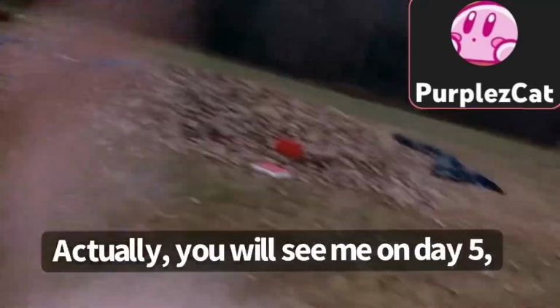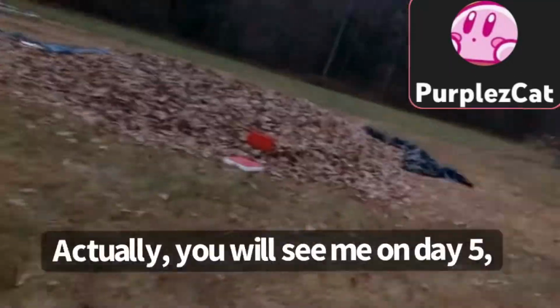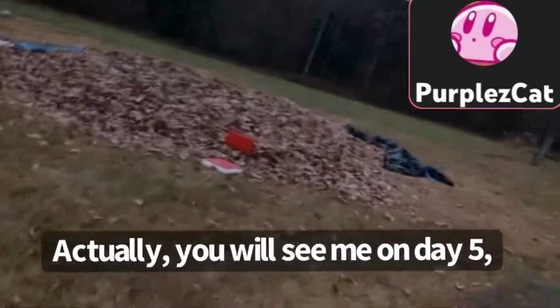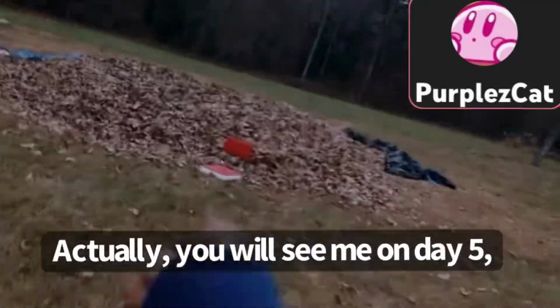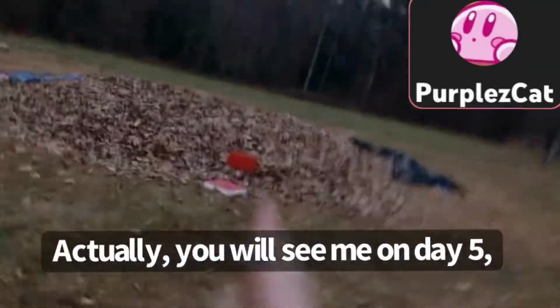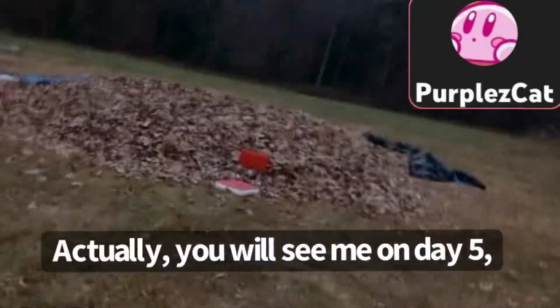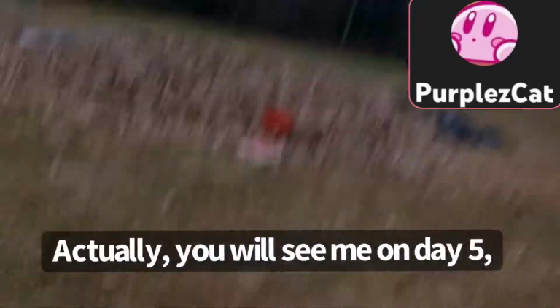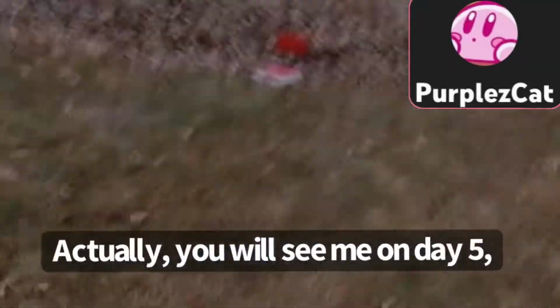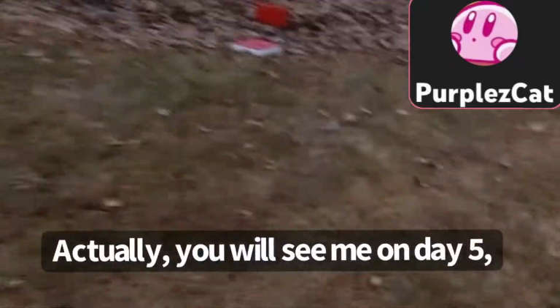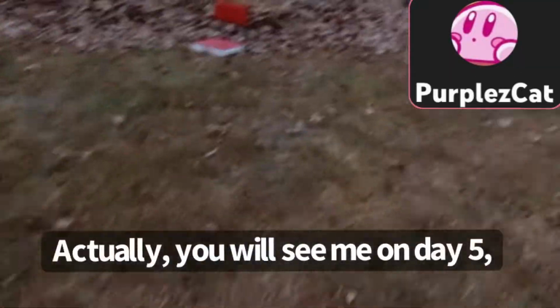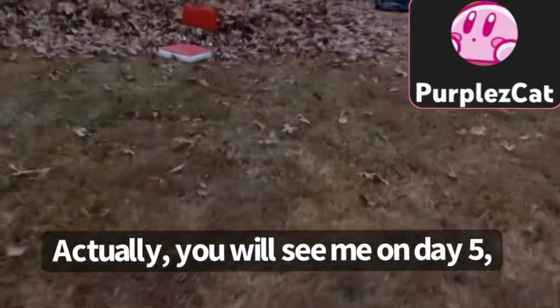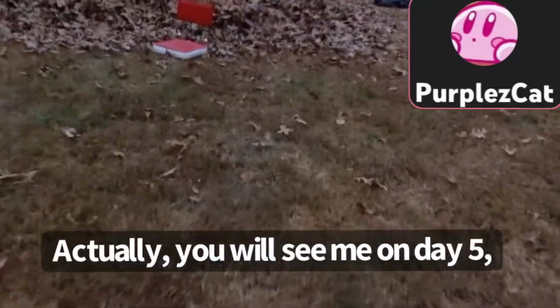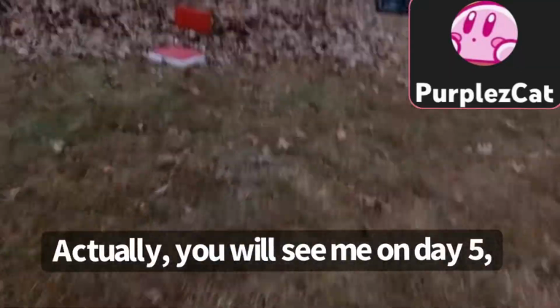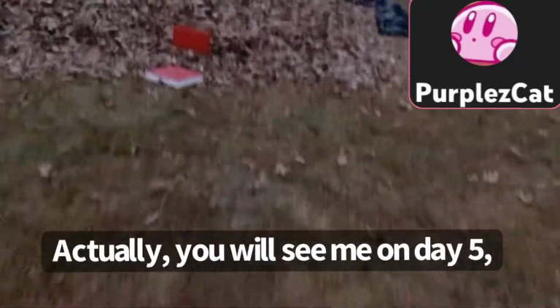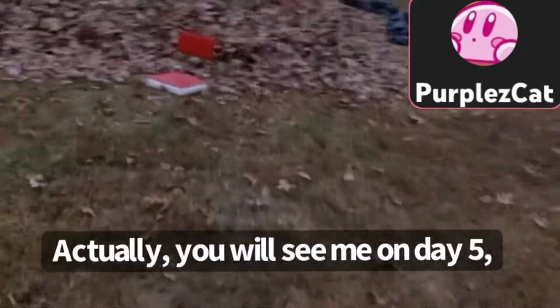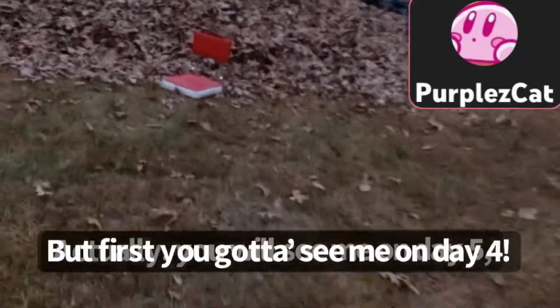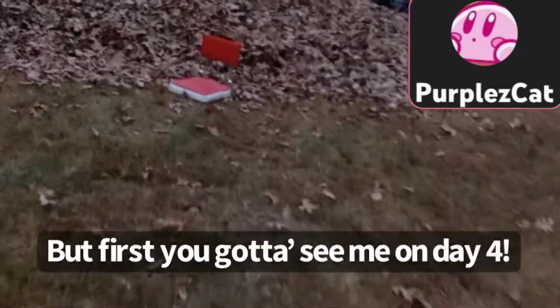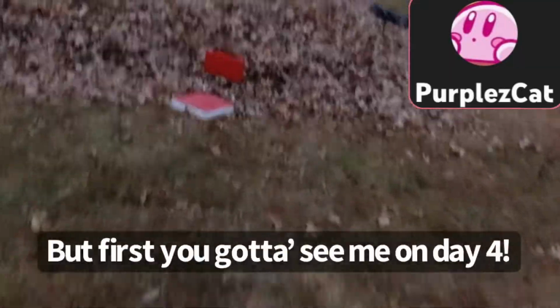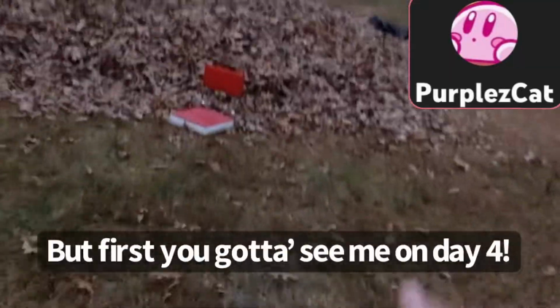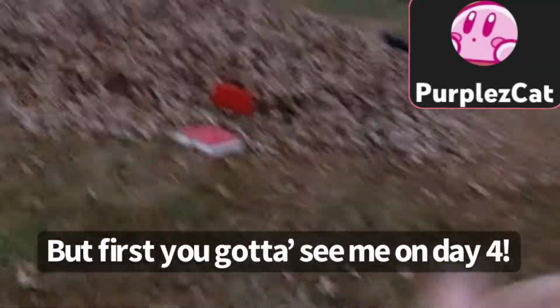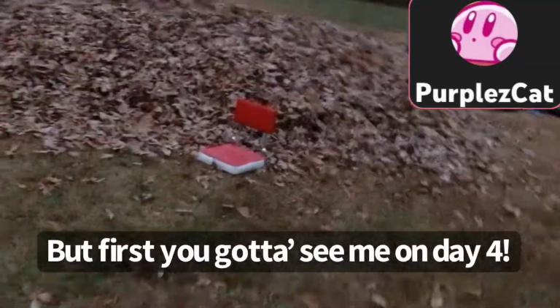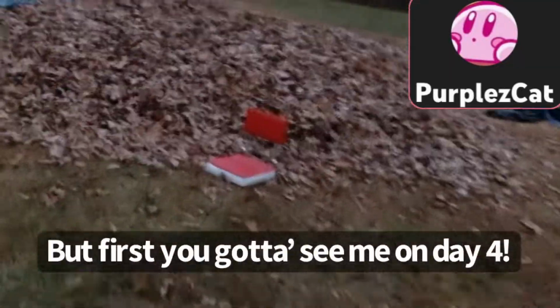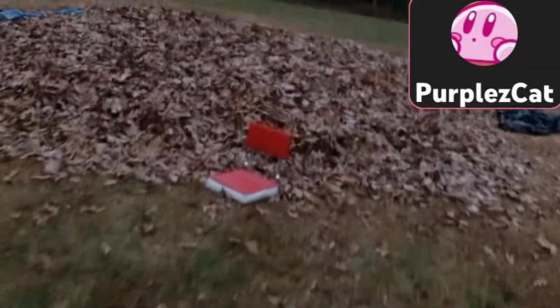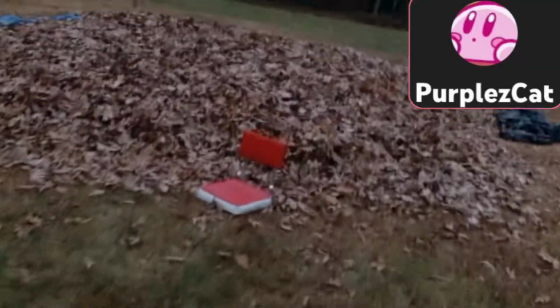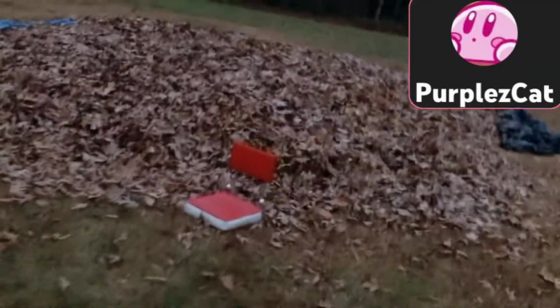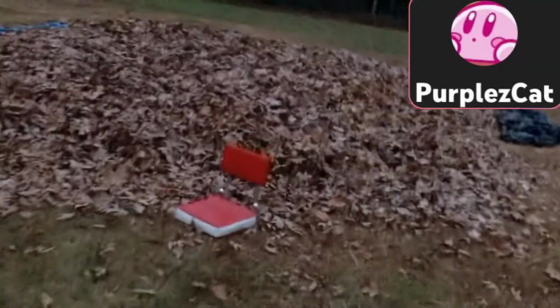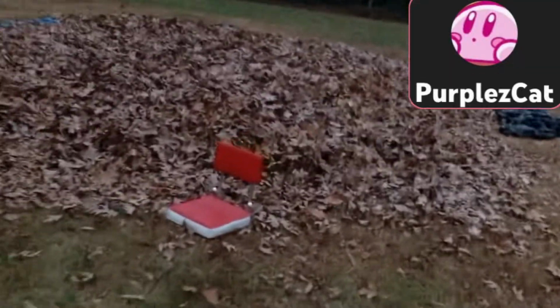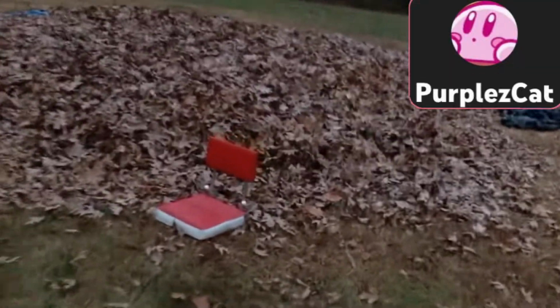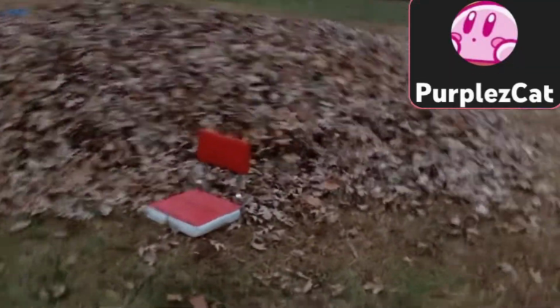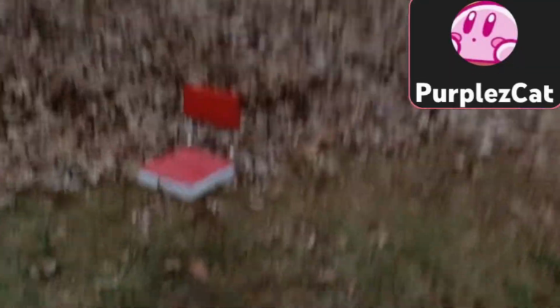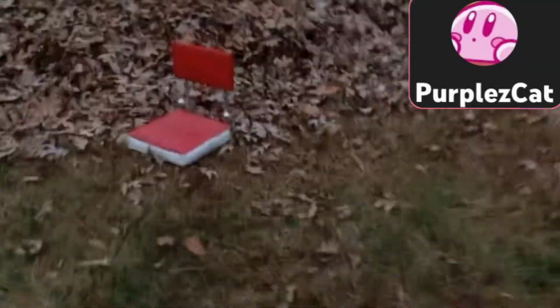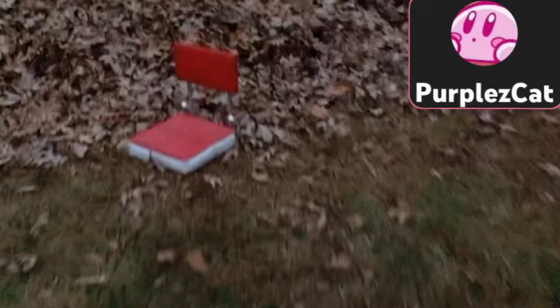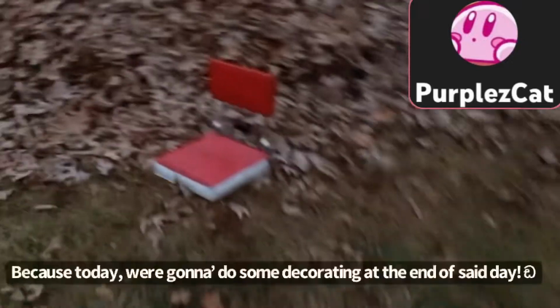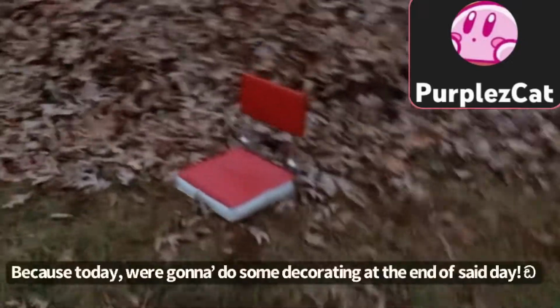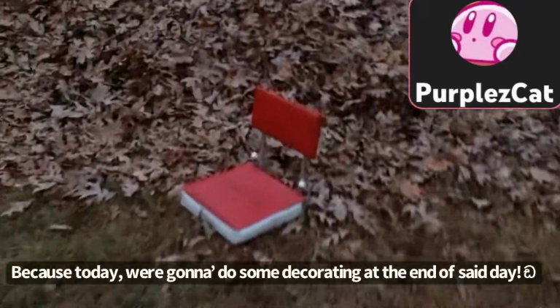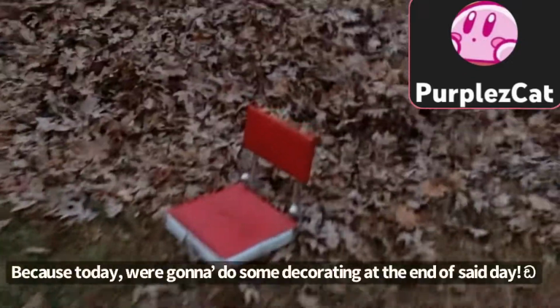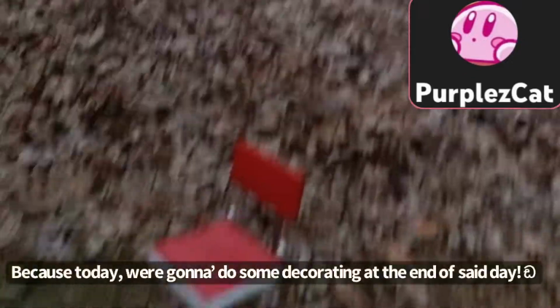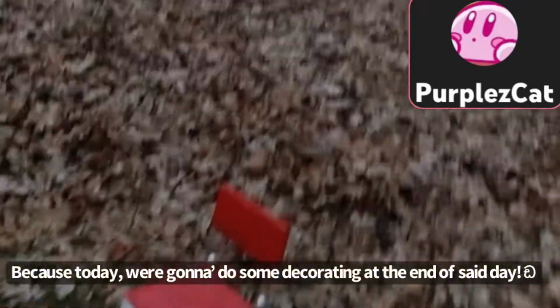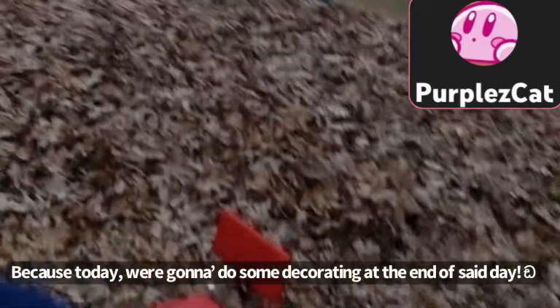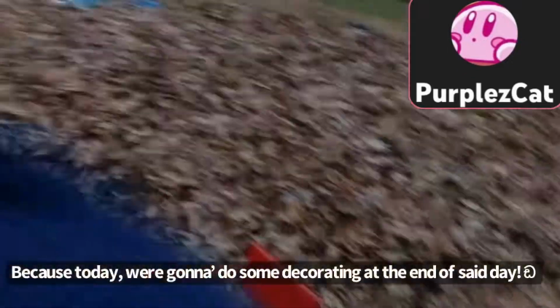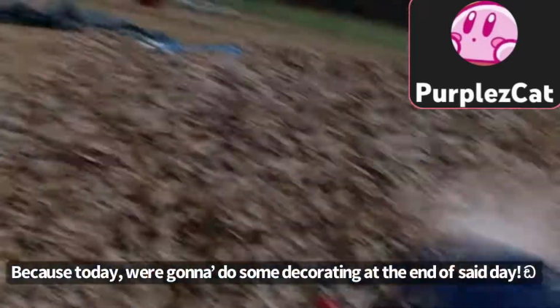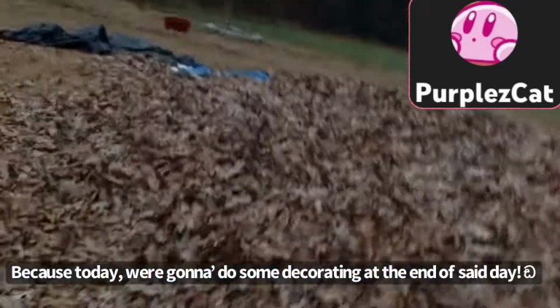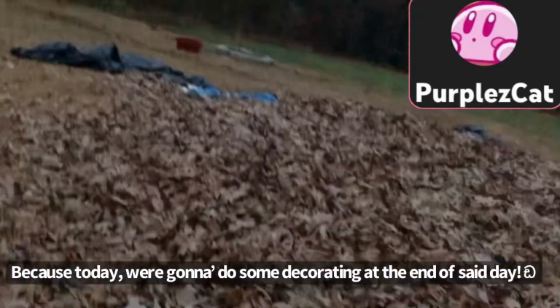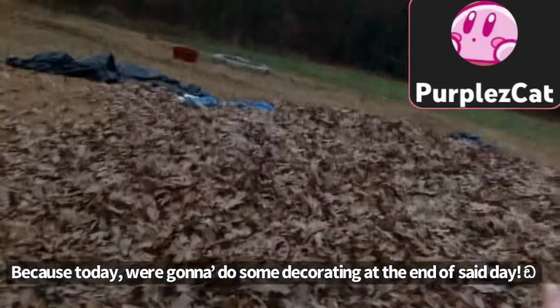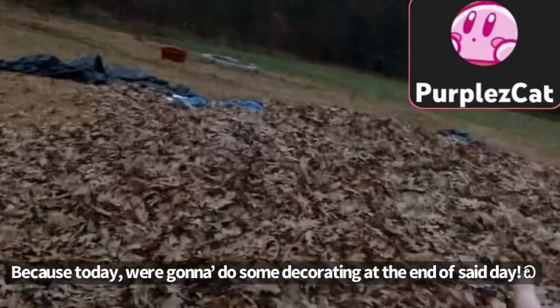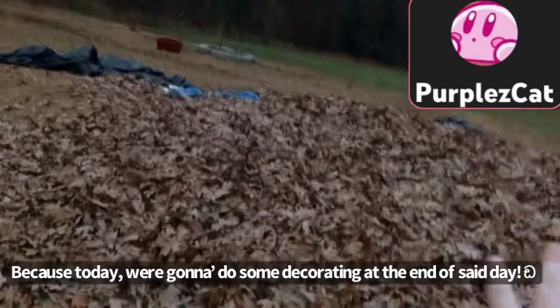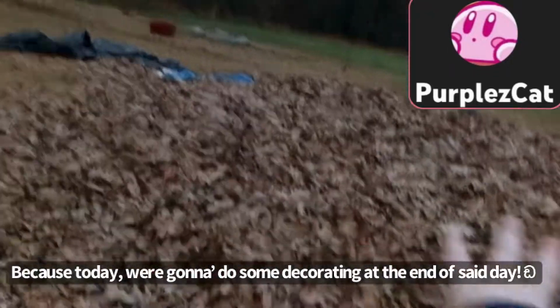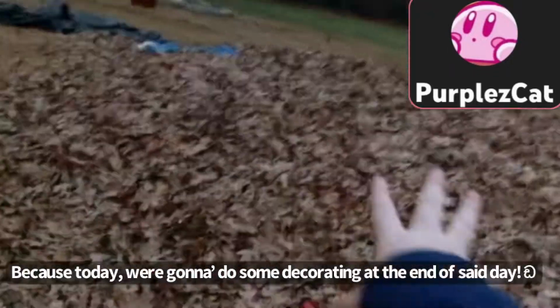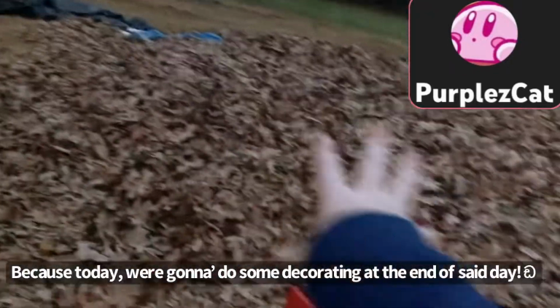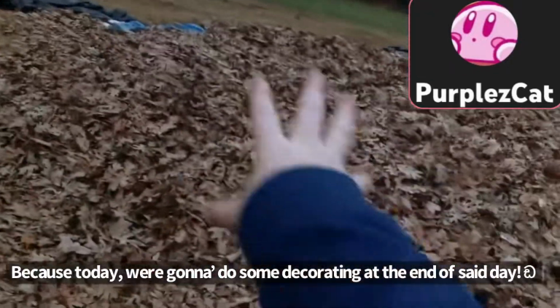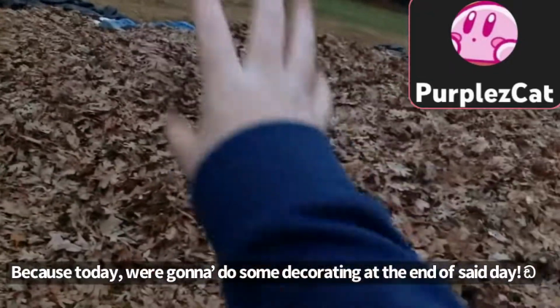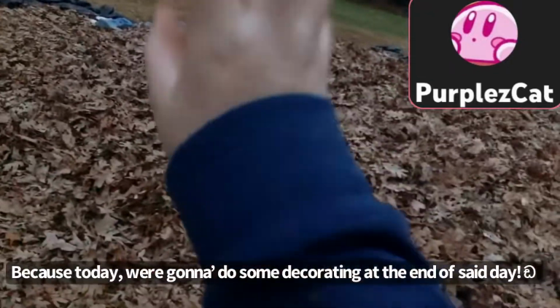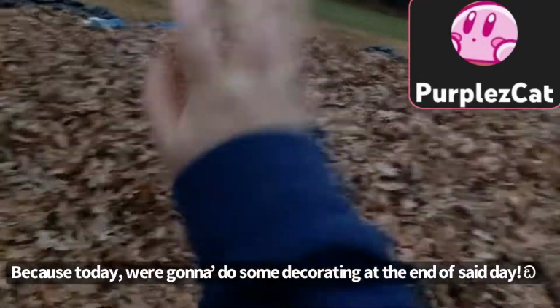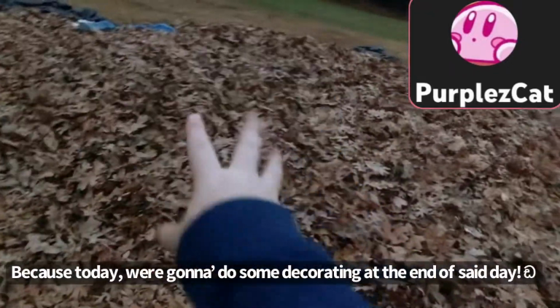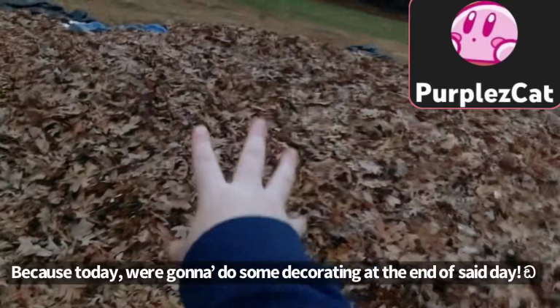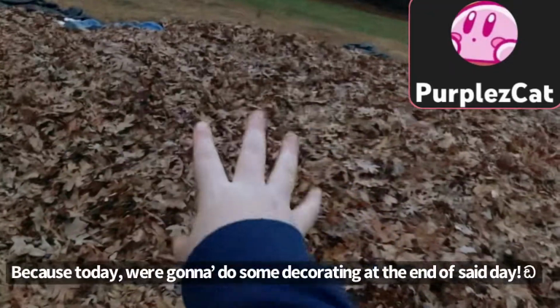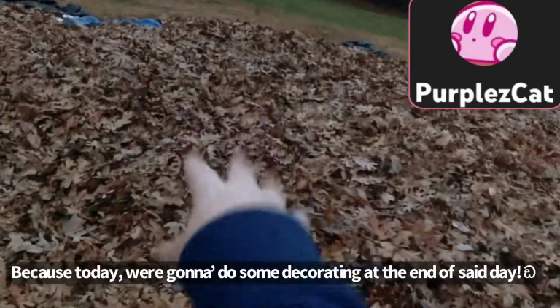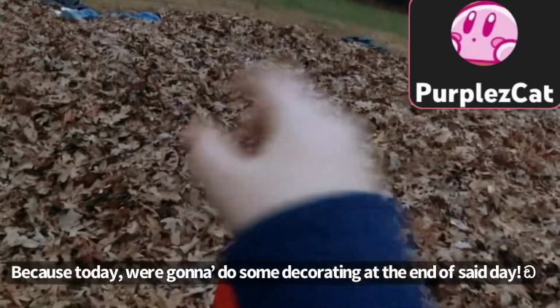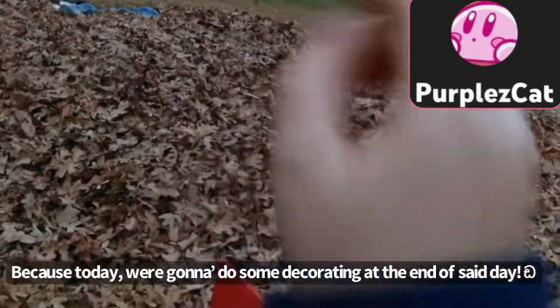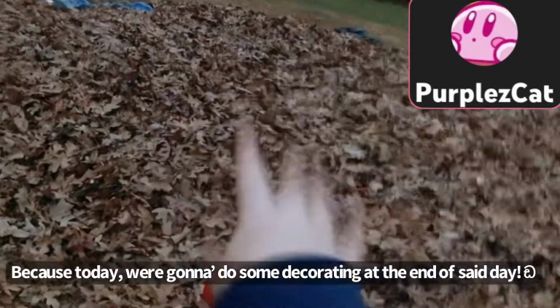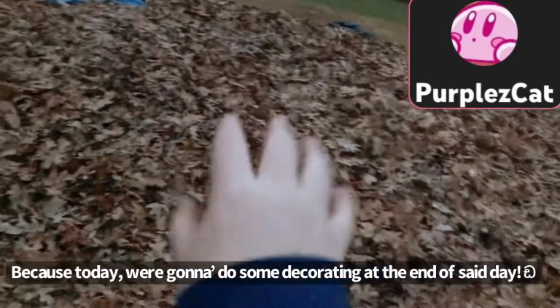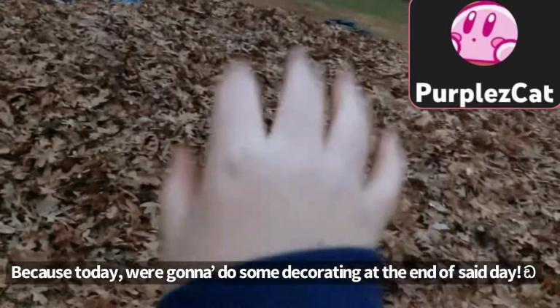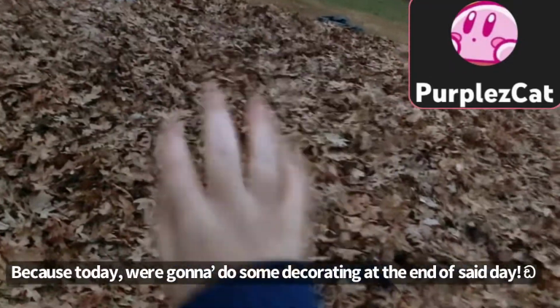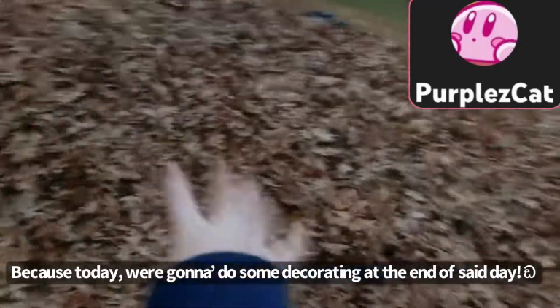Hopefully you will see me on day 5, but first you gotta see me on day 4. Because today, right now, we're gonna do some decorating at the end of the day.